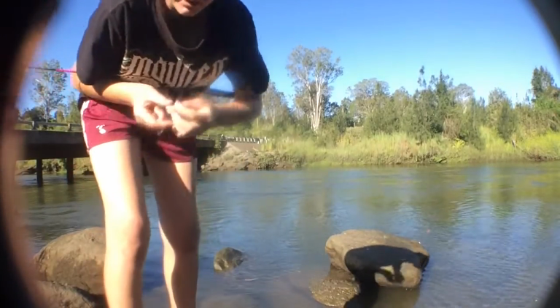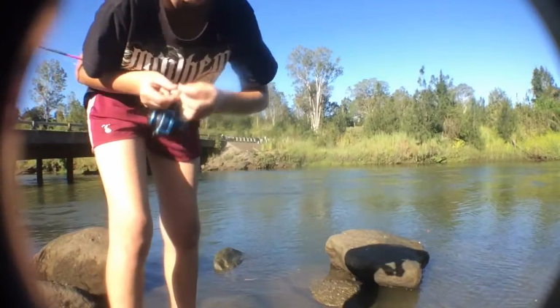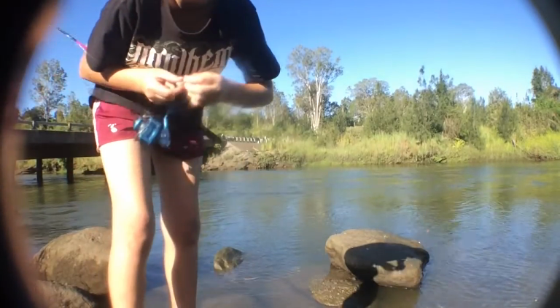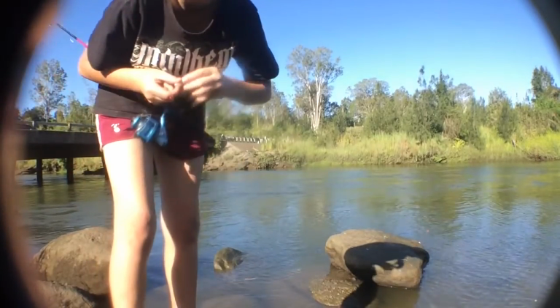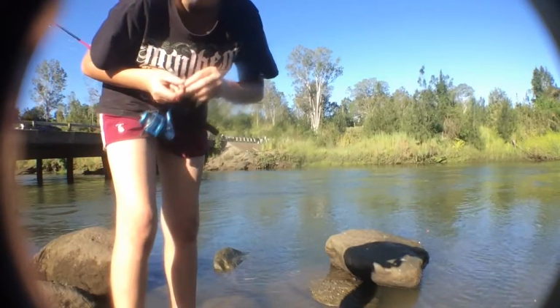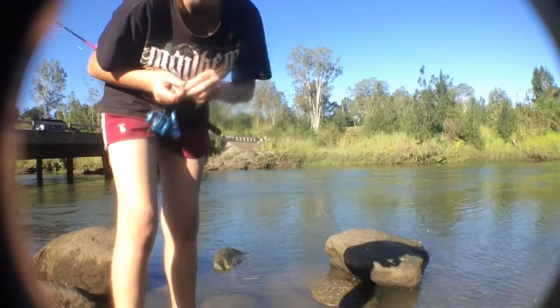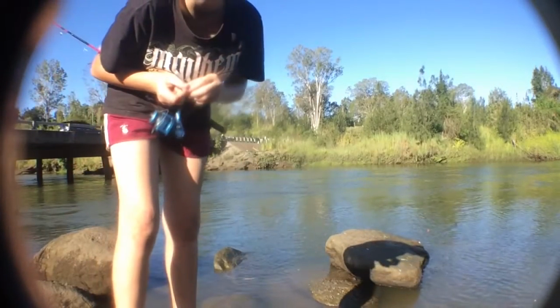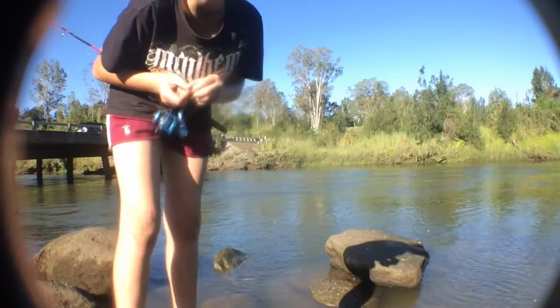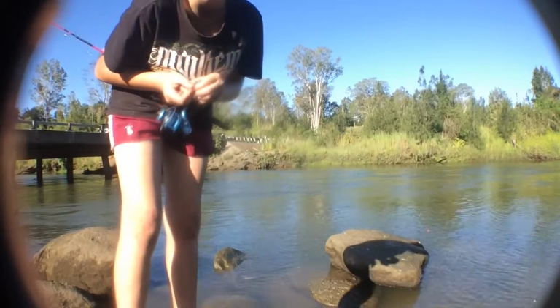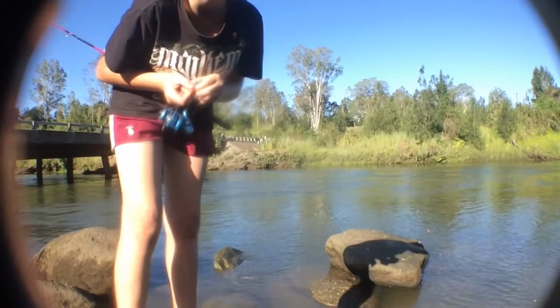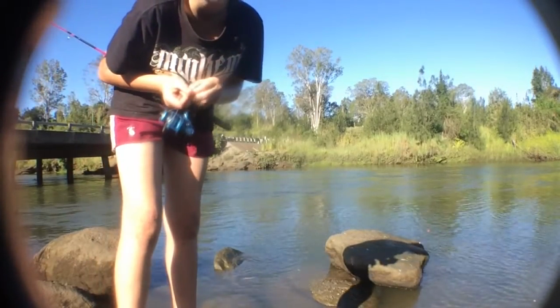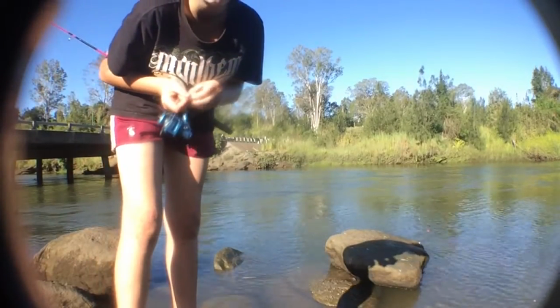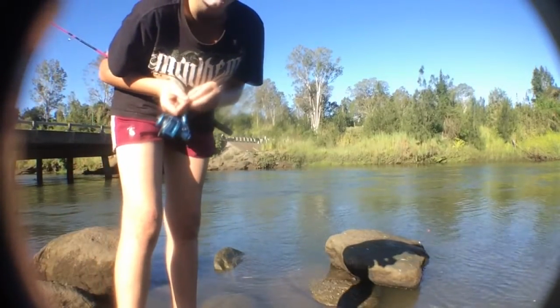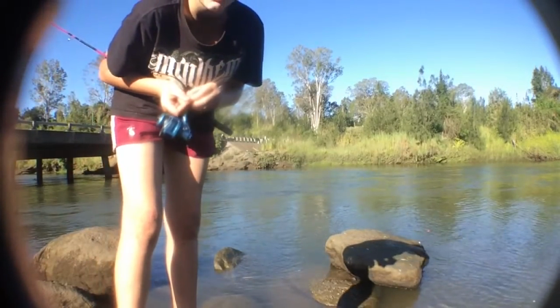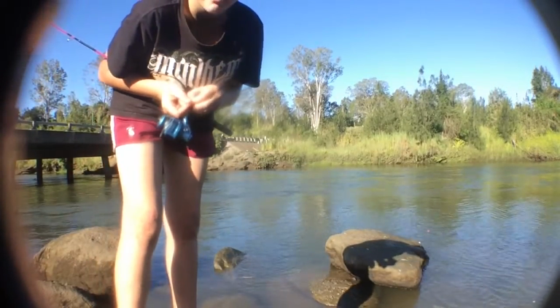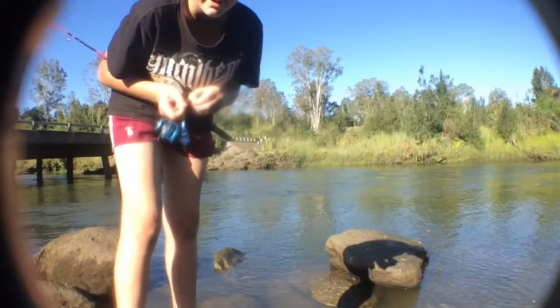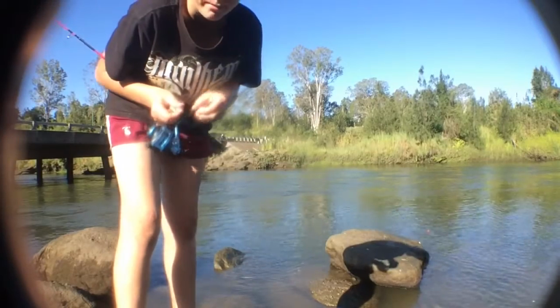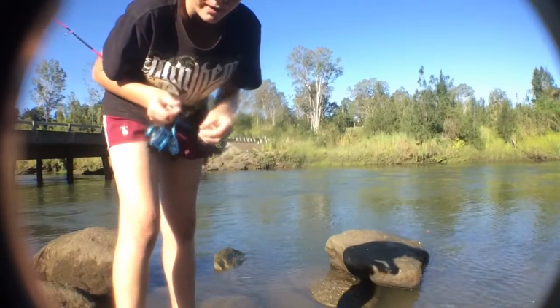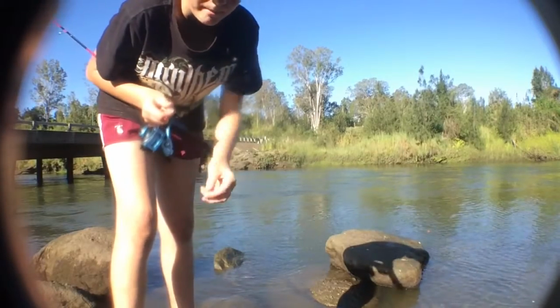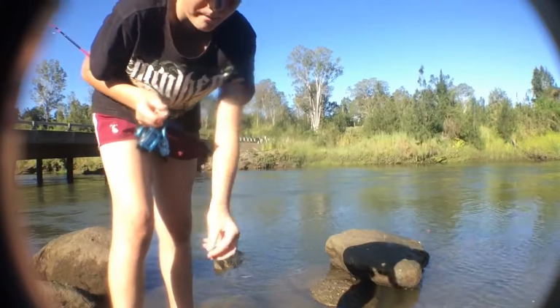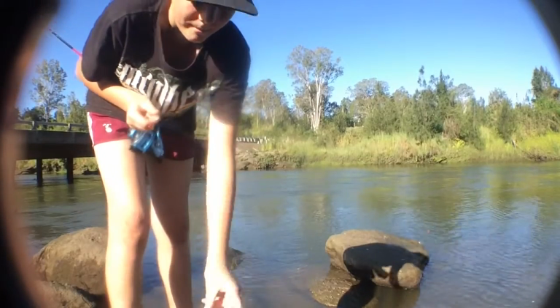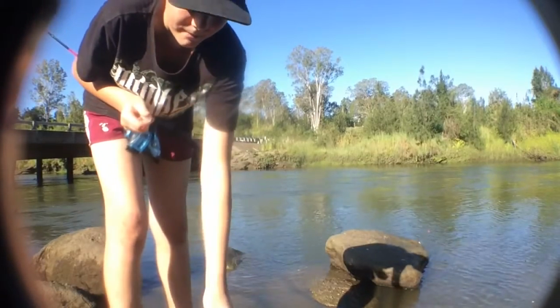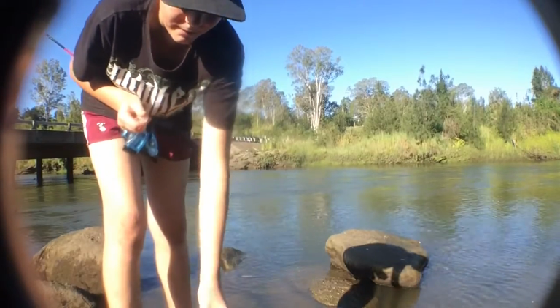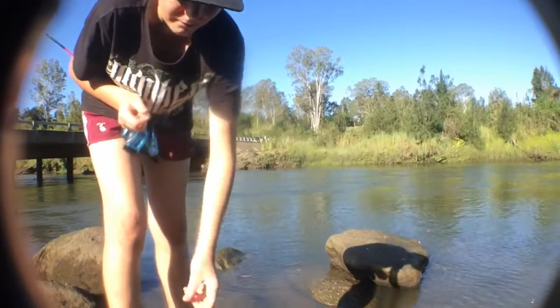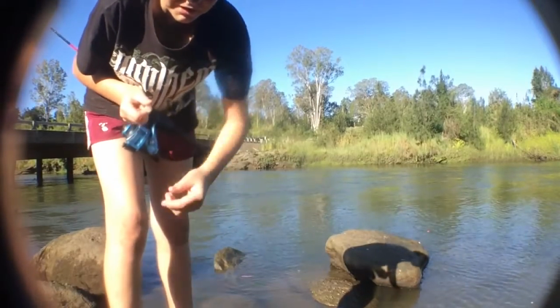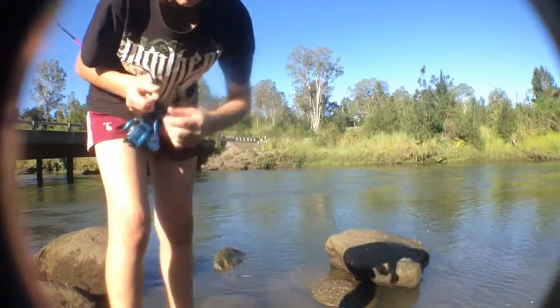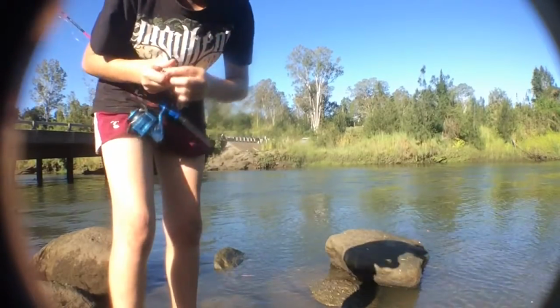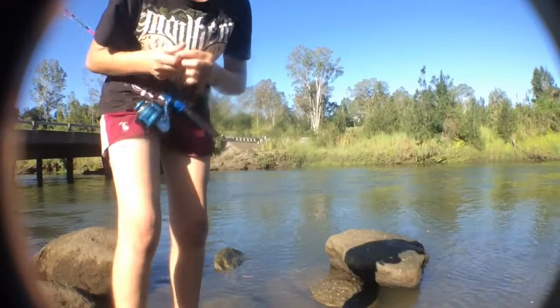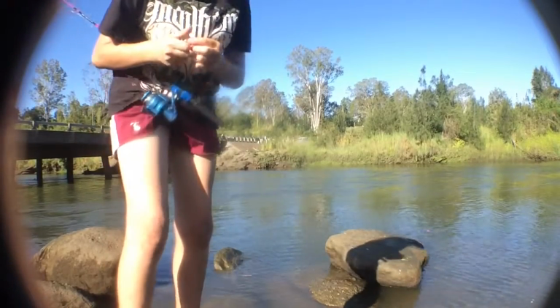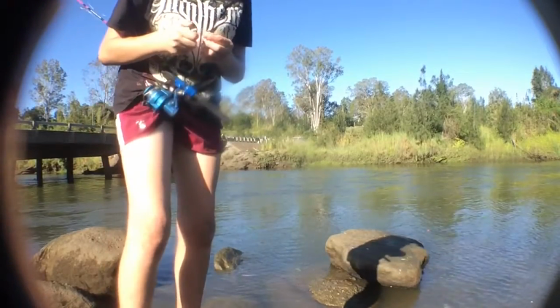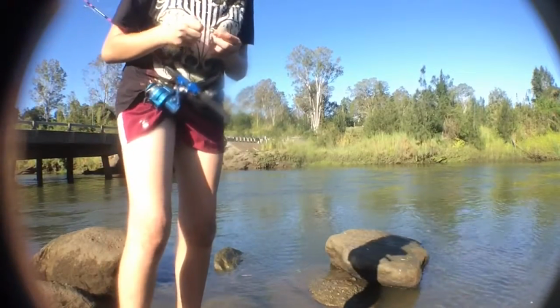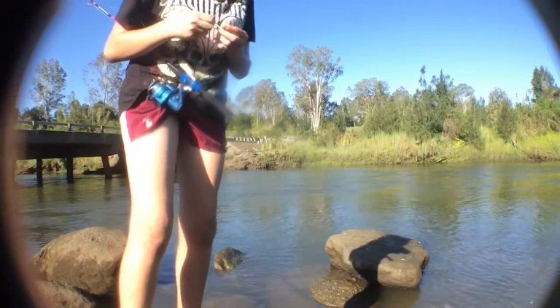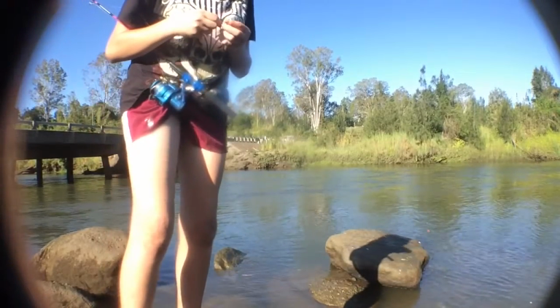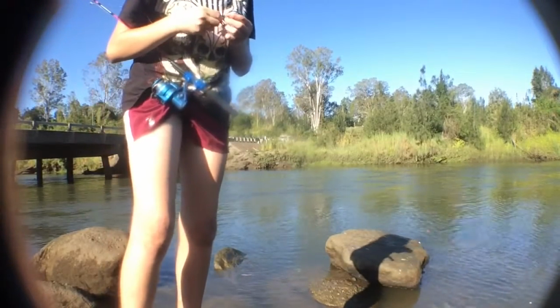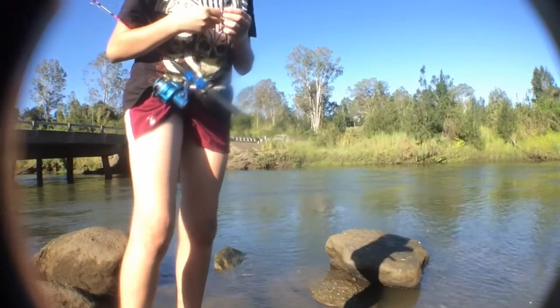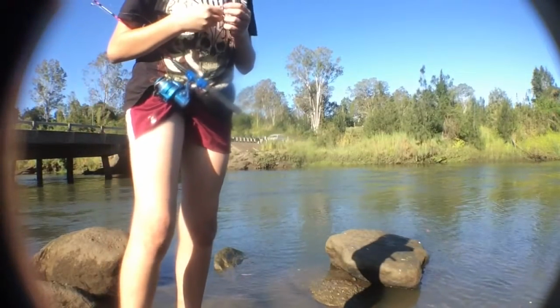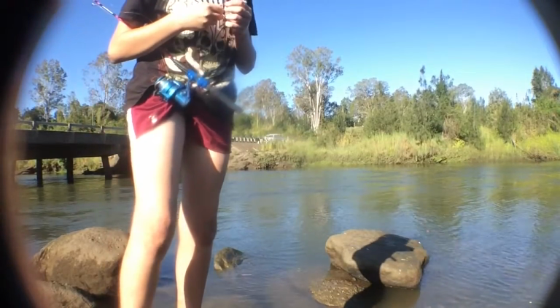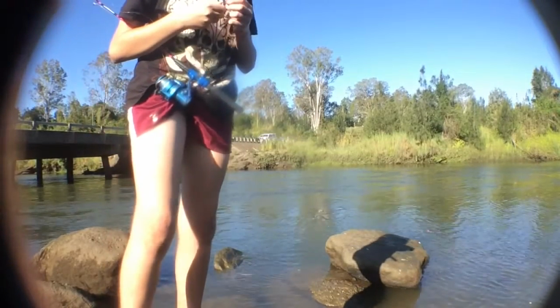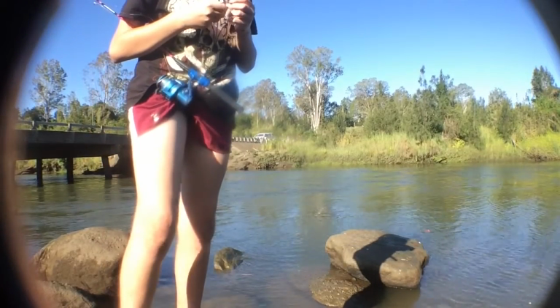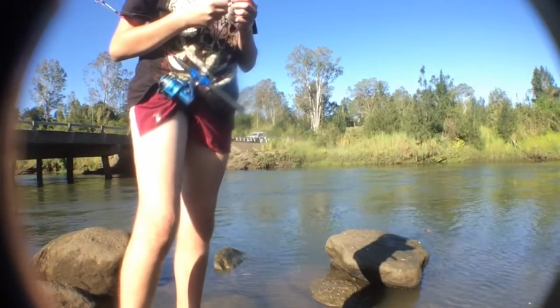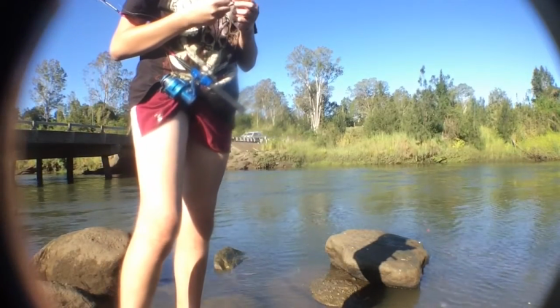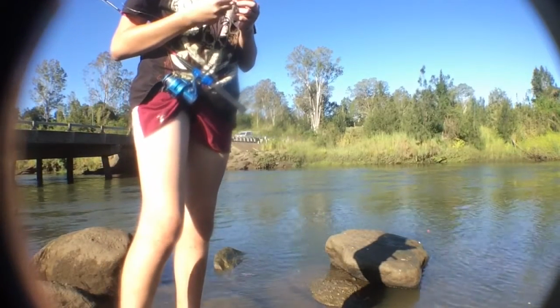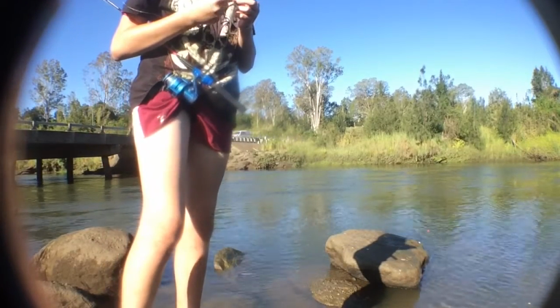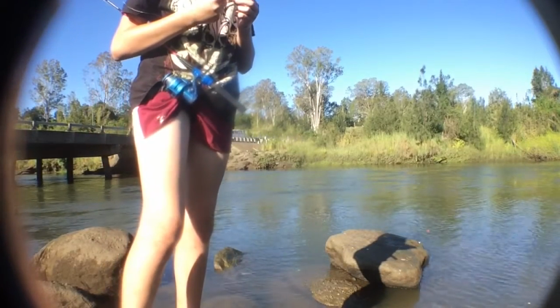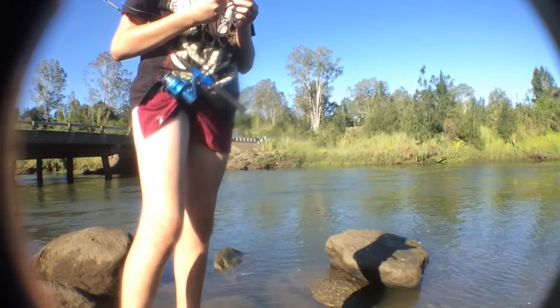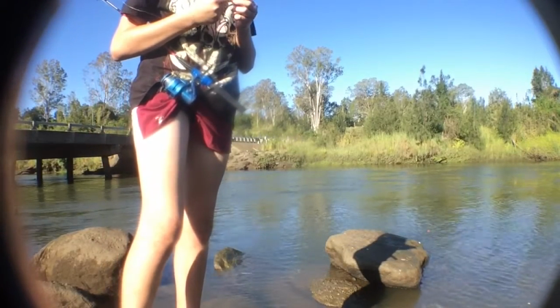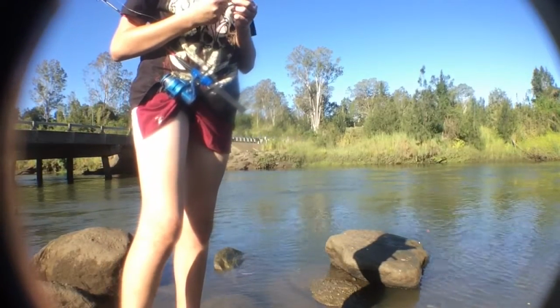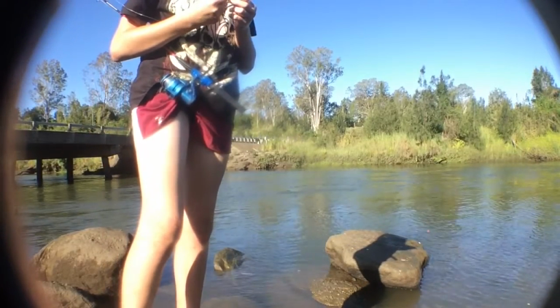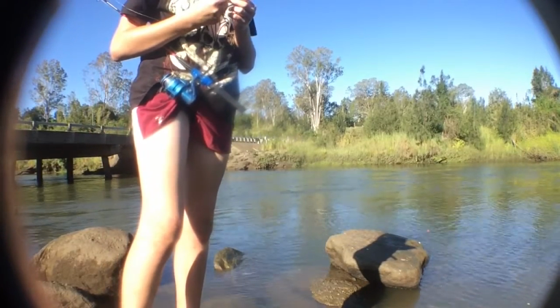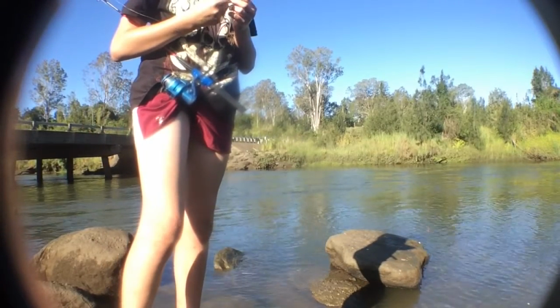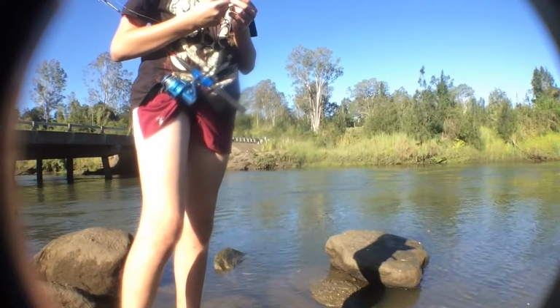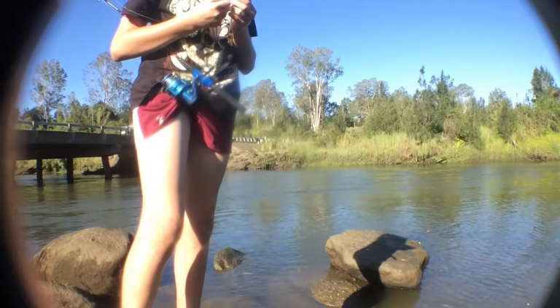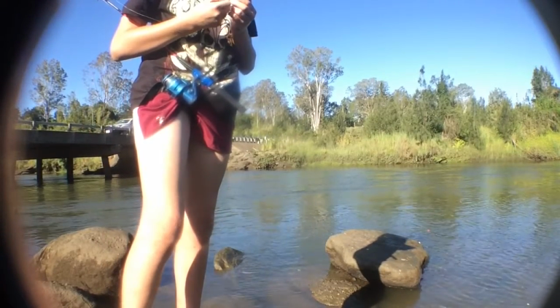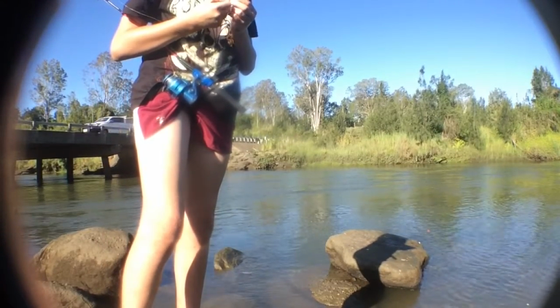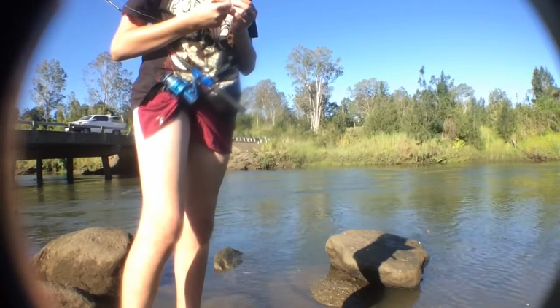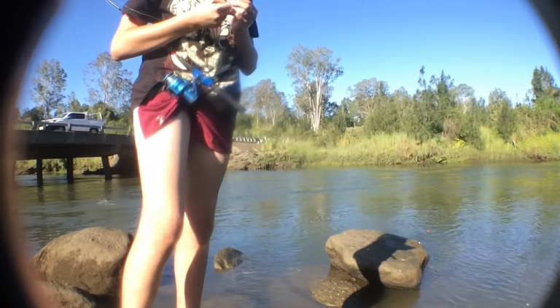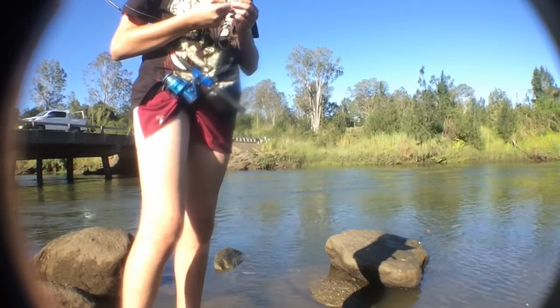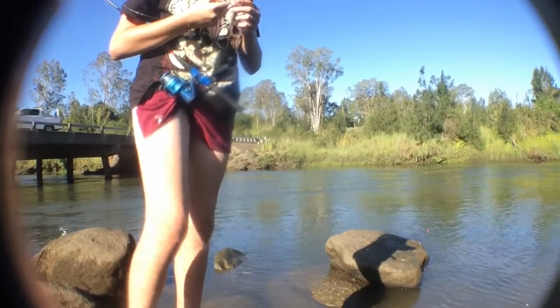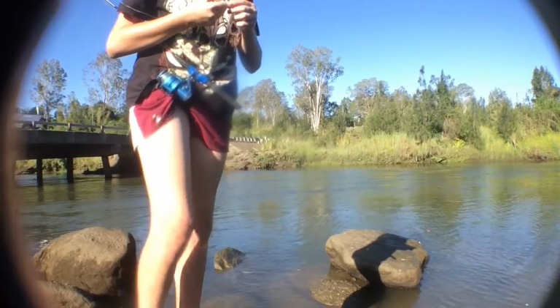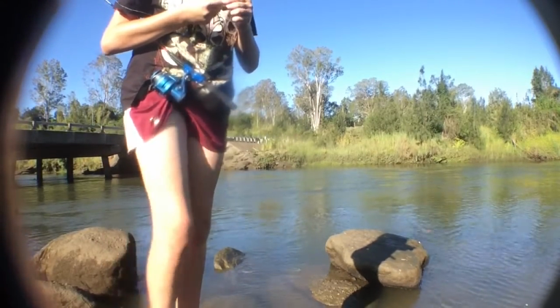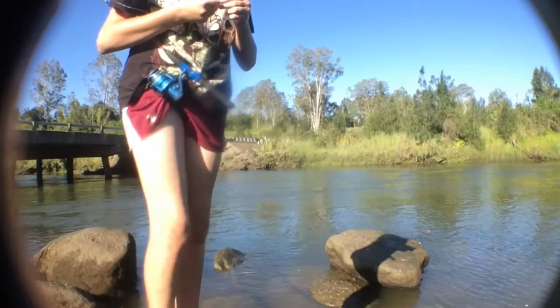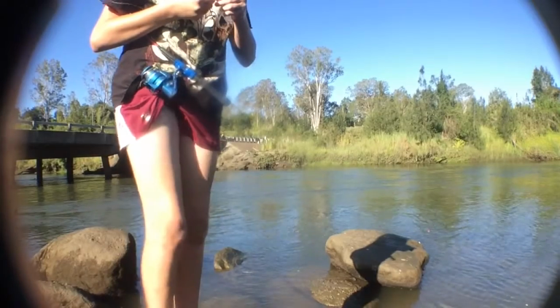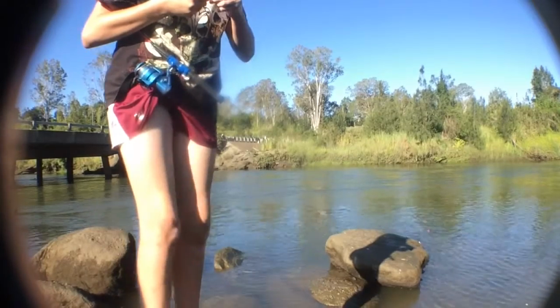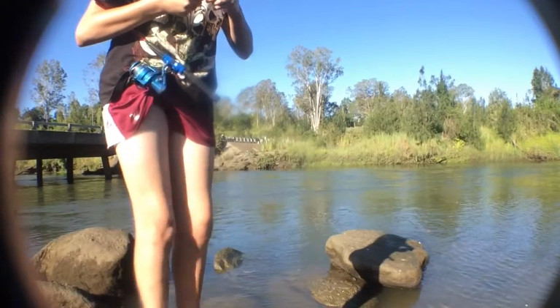Last time I was here I caught a 57cm bream, which is a freaking horse. But I'd lost my phone so I didn't get any photos of it — I wanted to get a photo of it on her phone.